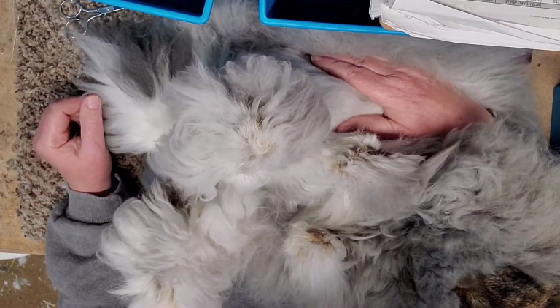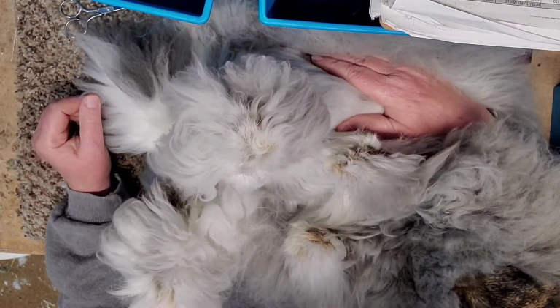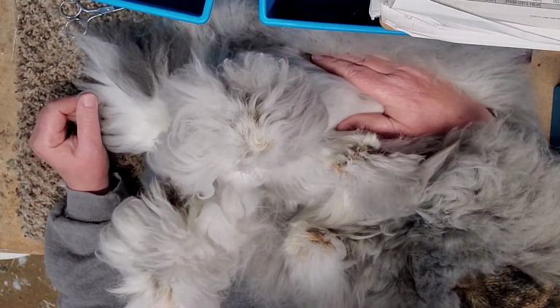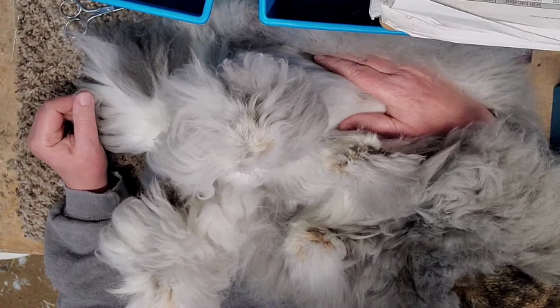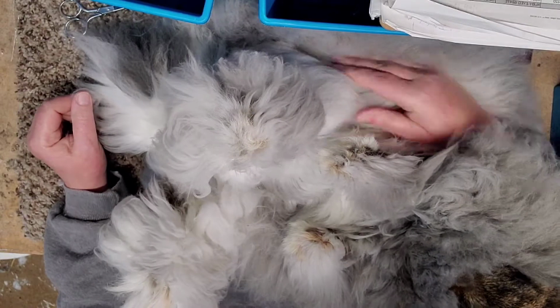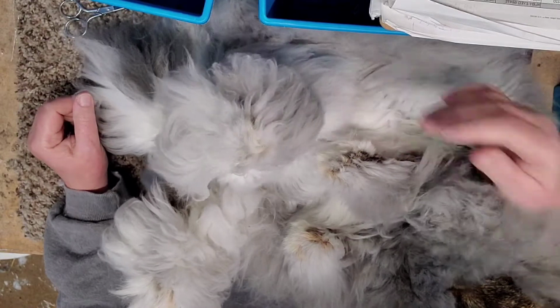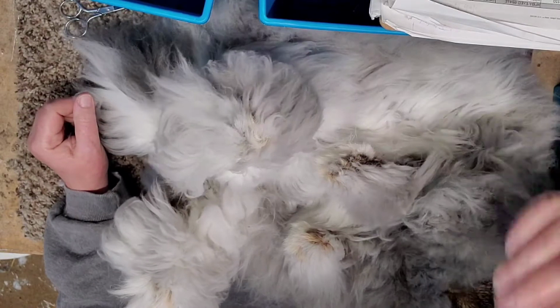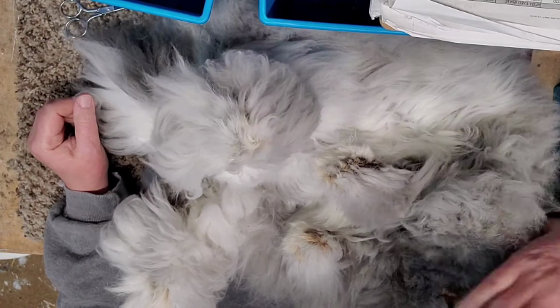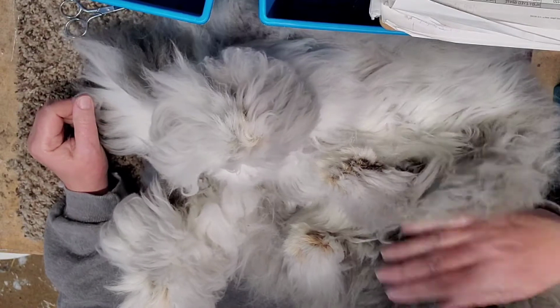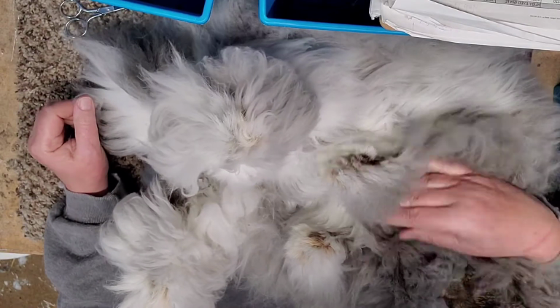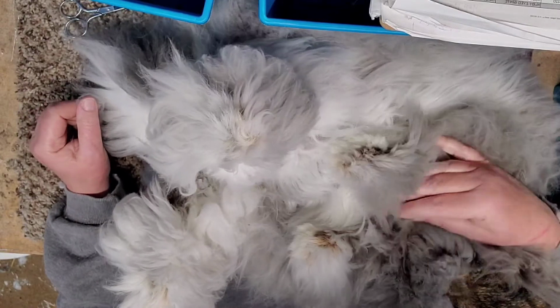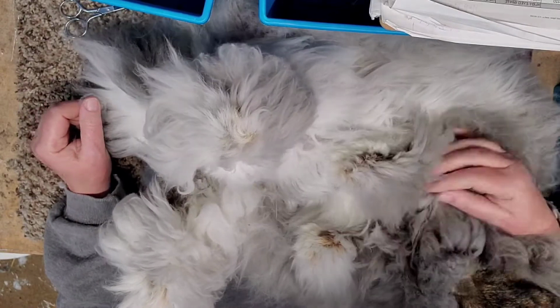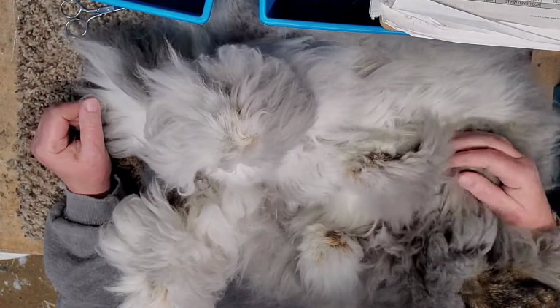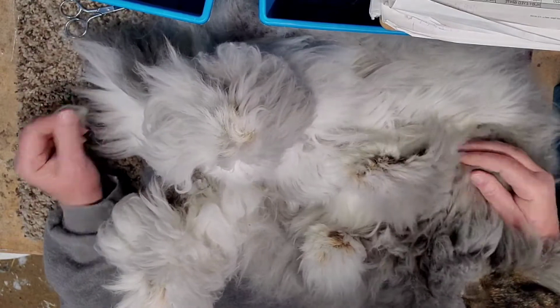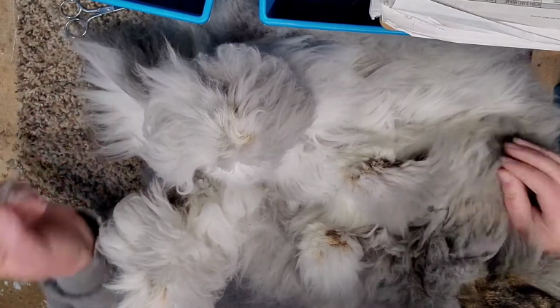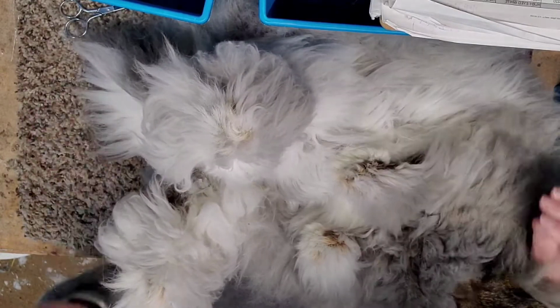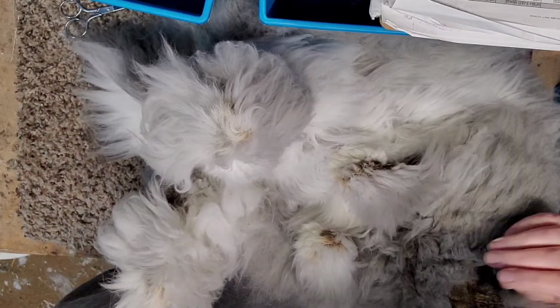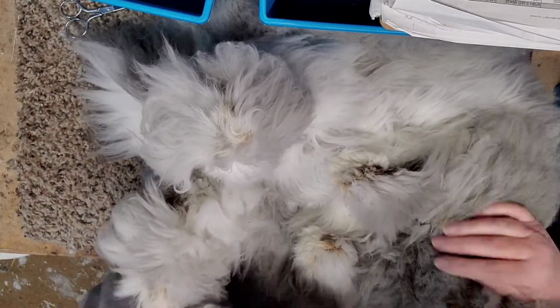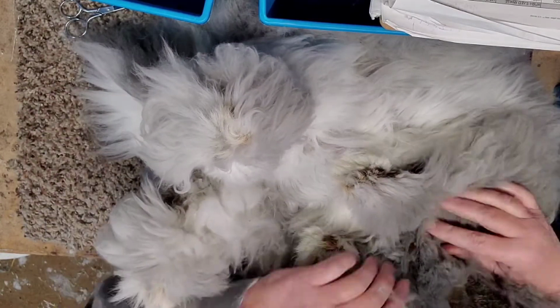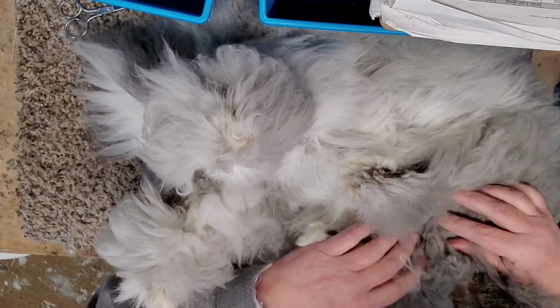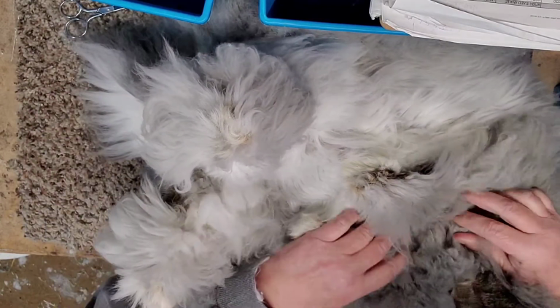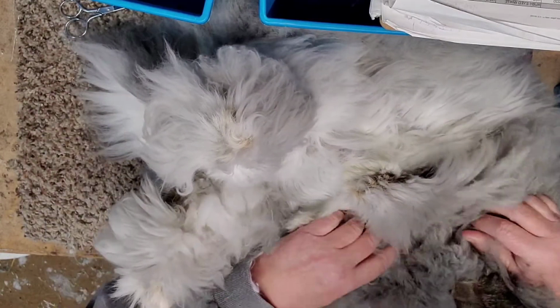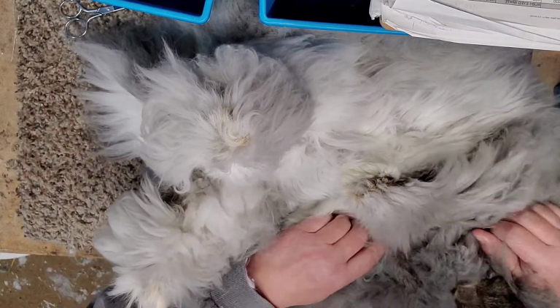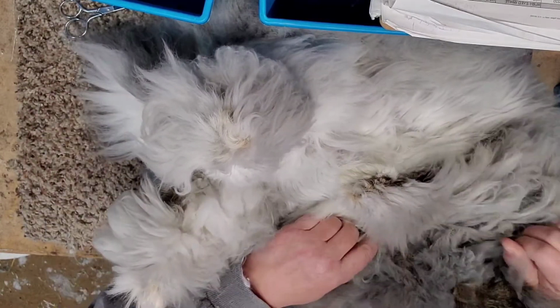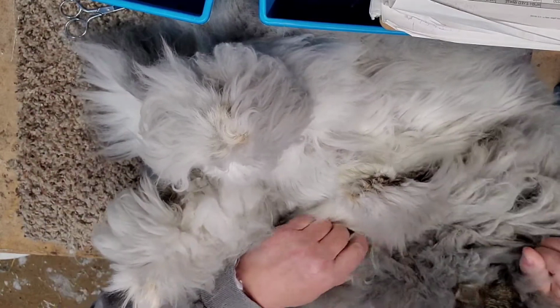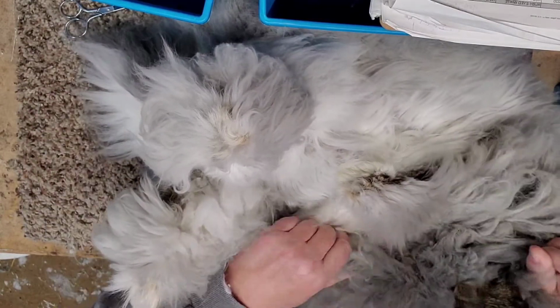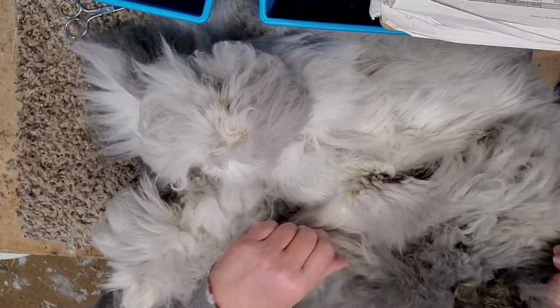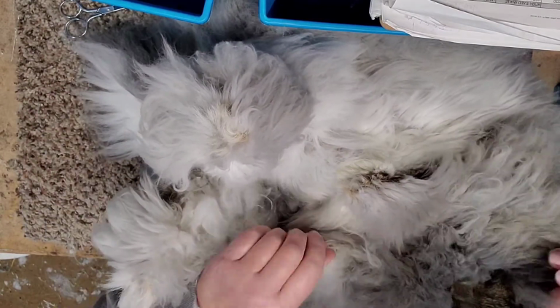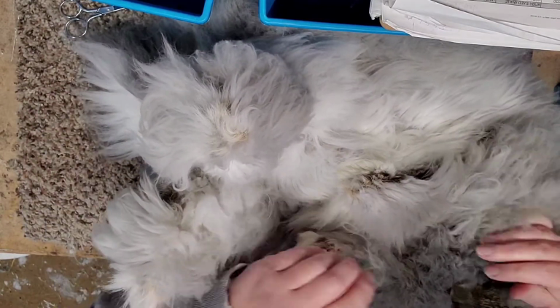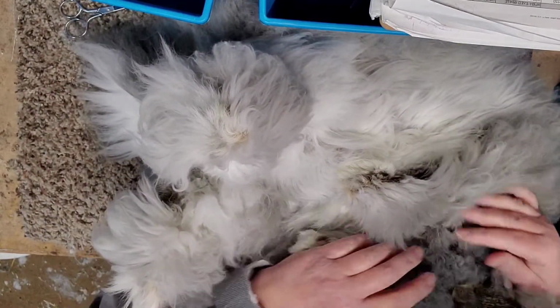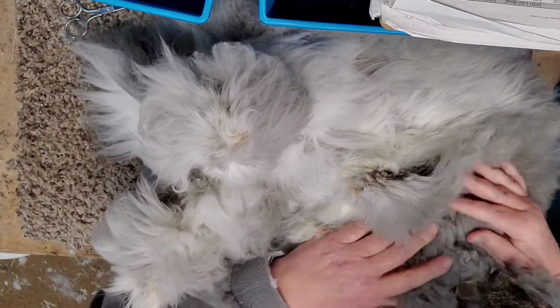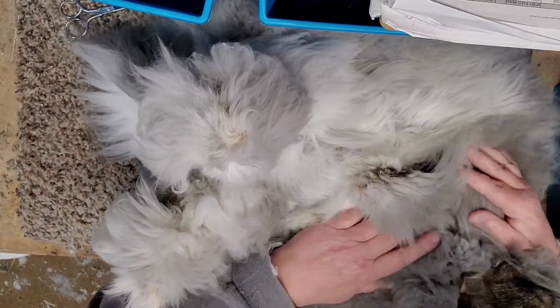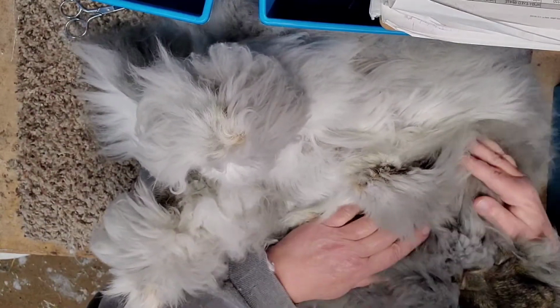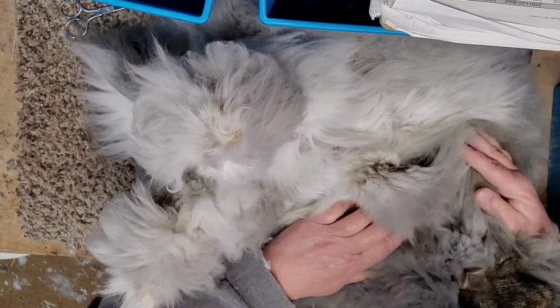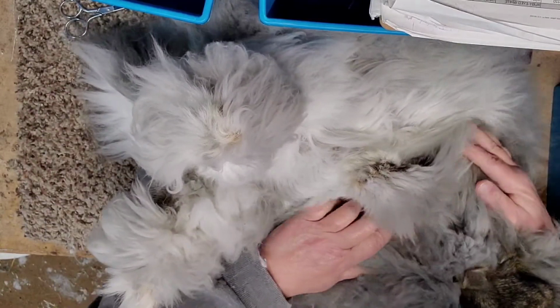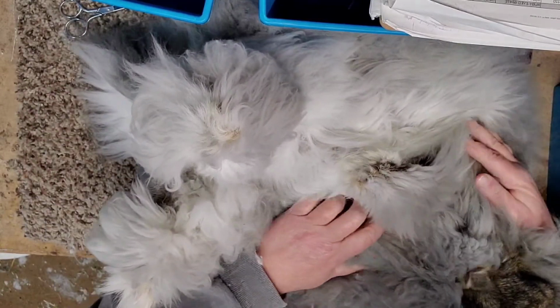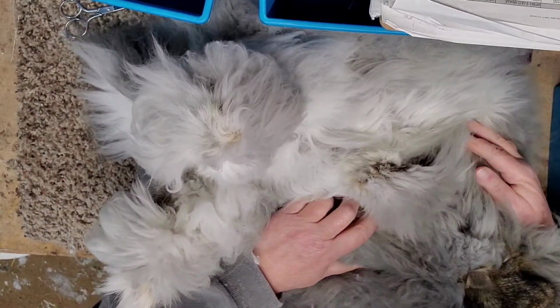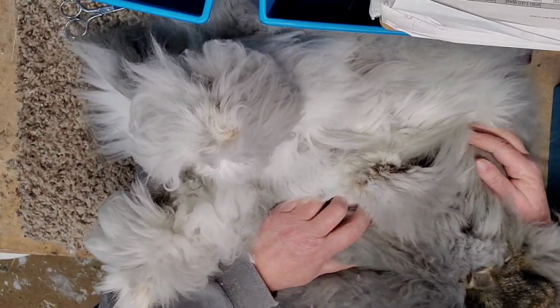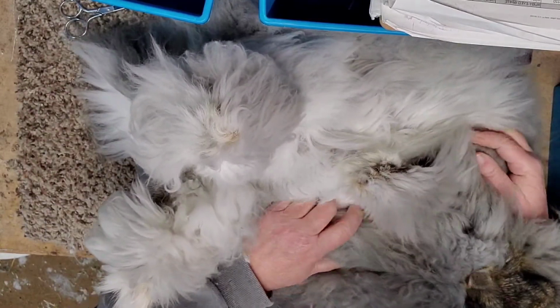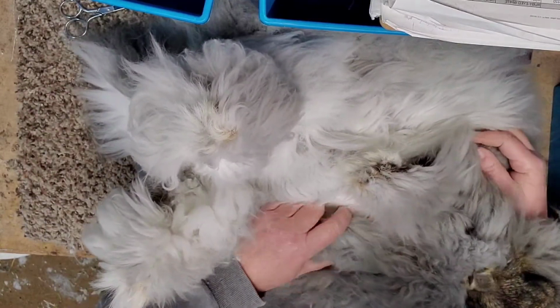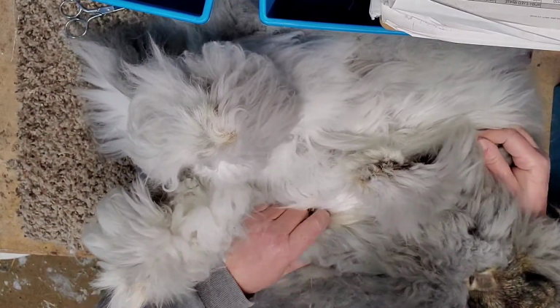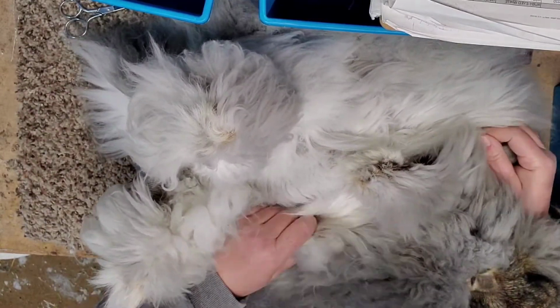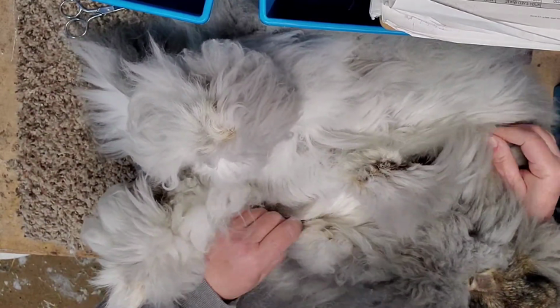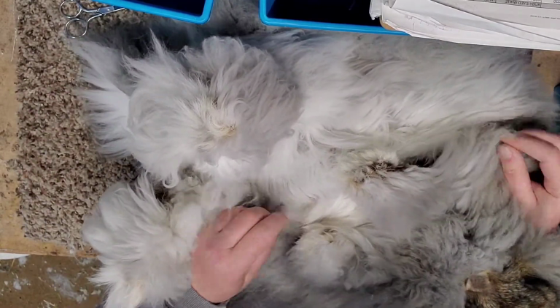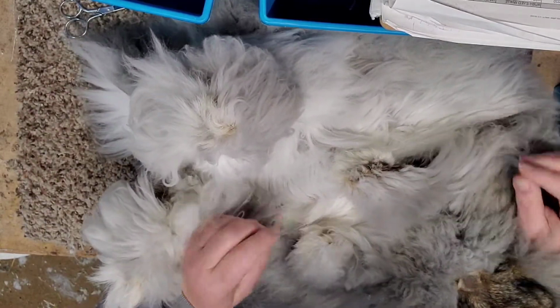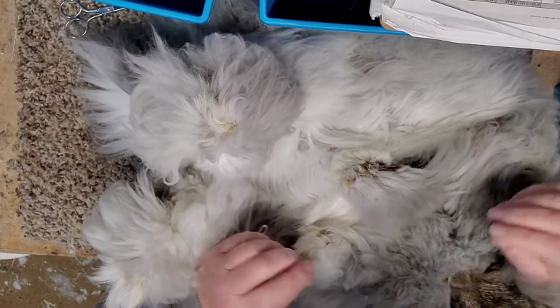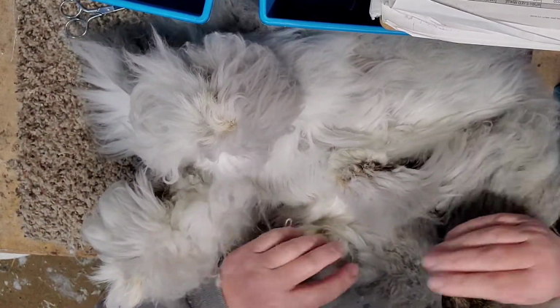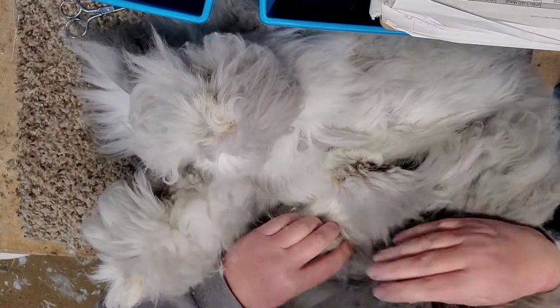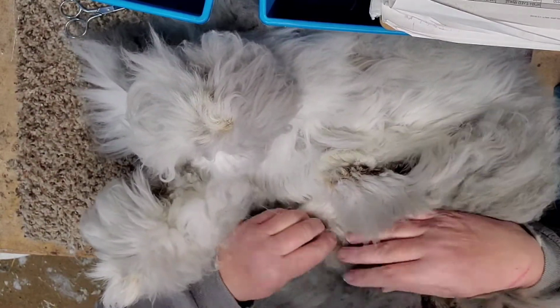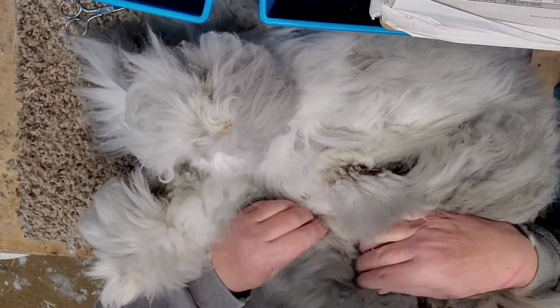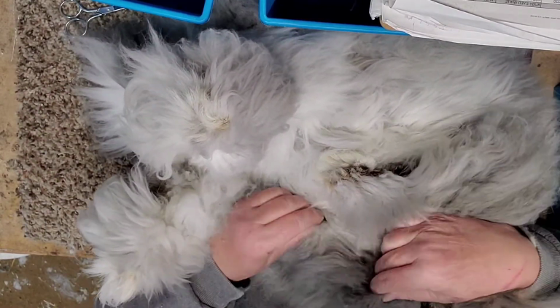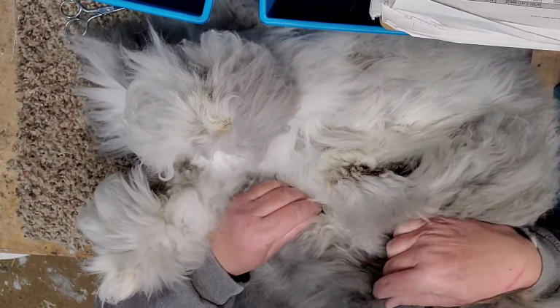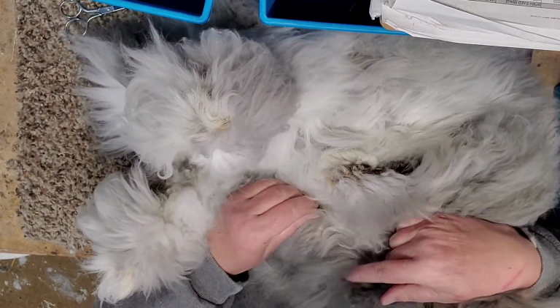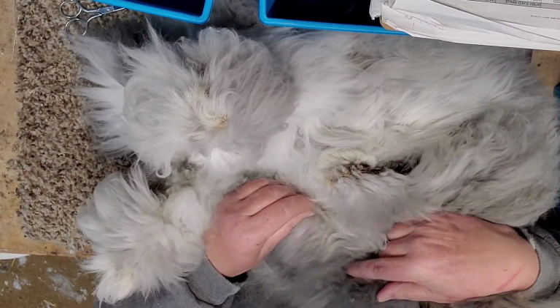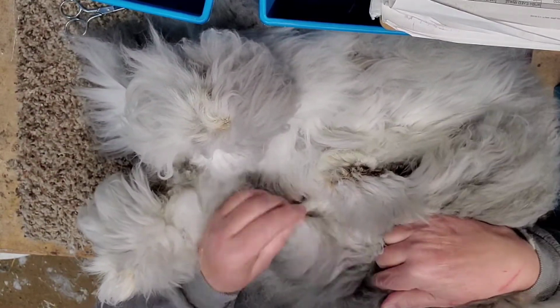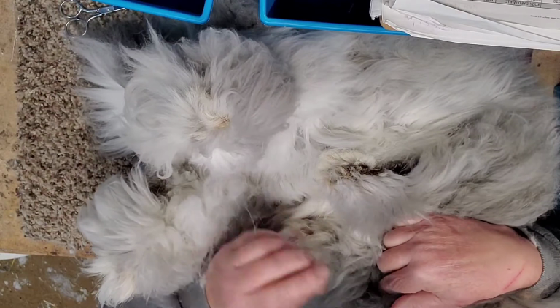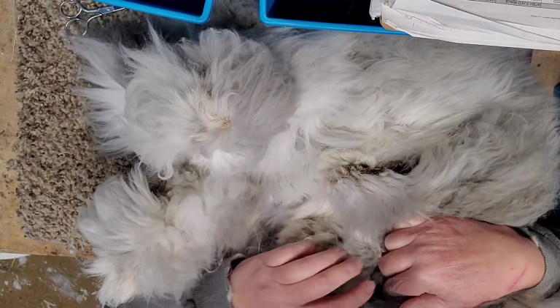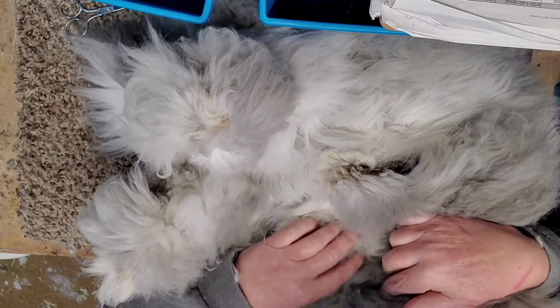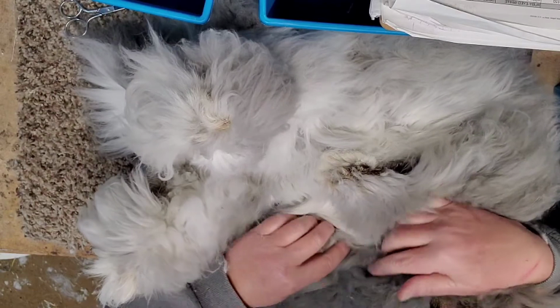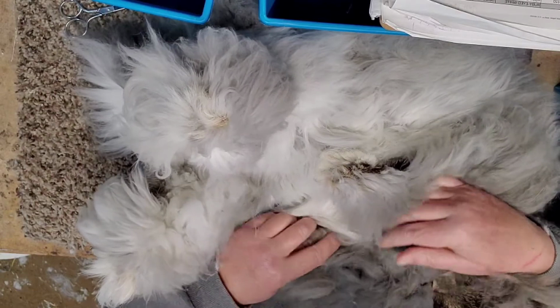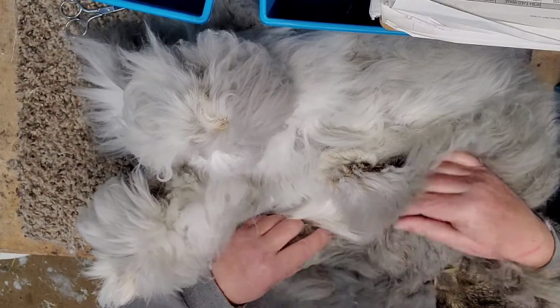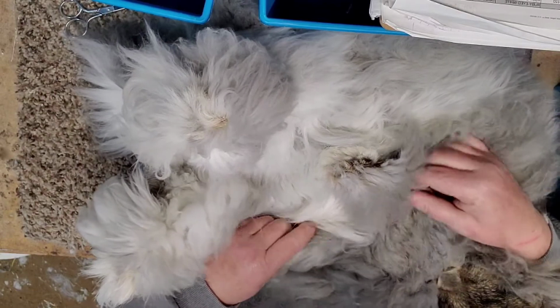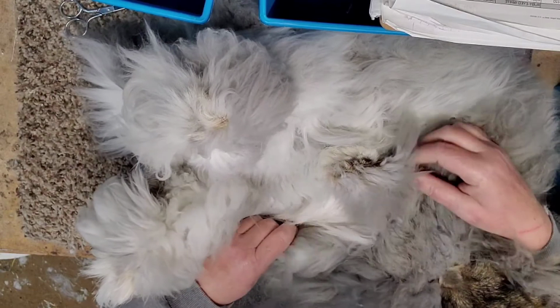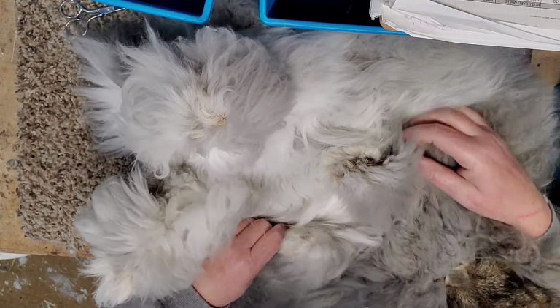Sweetheart, I love you. Her nose is twitching — she's like, just get on with it.